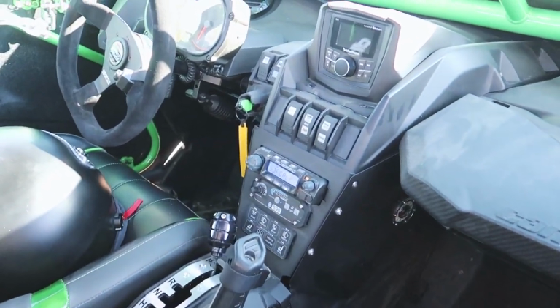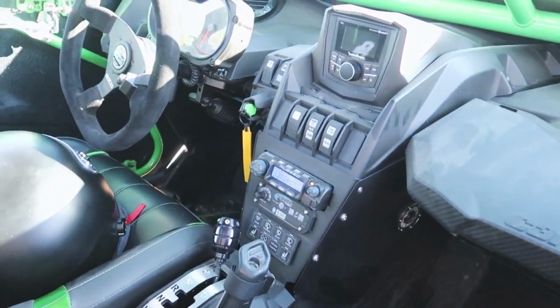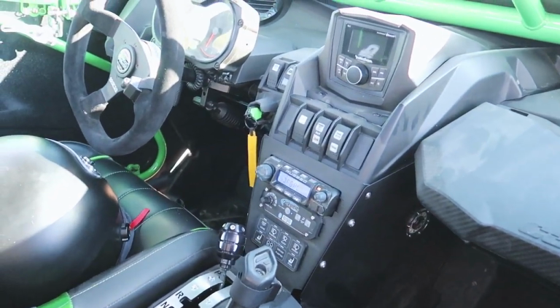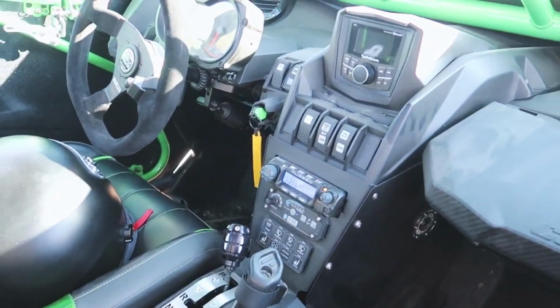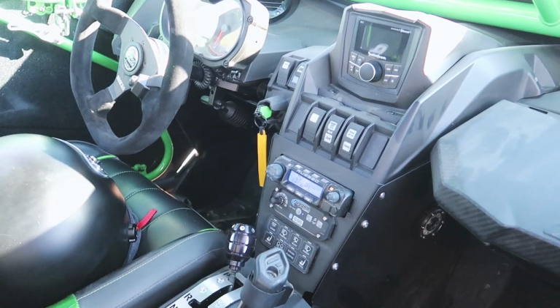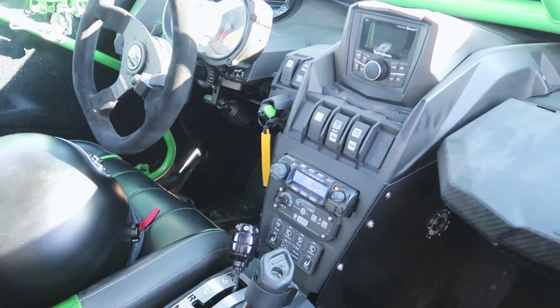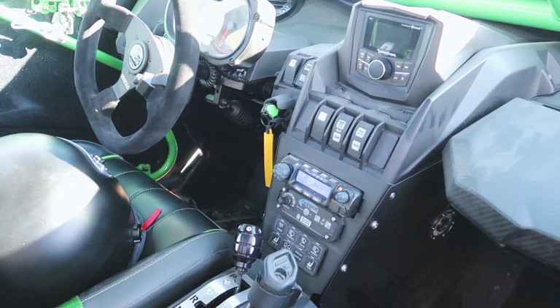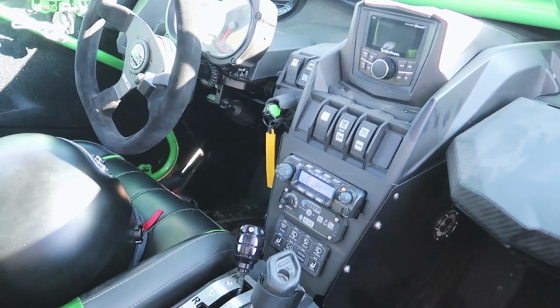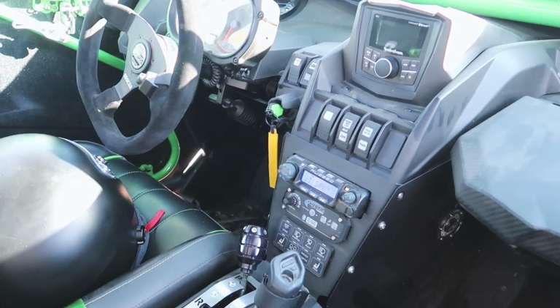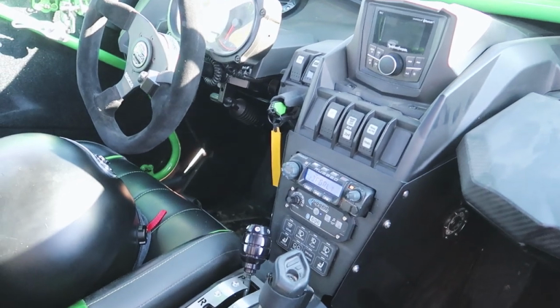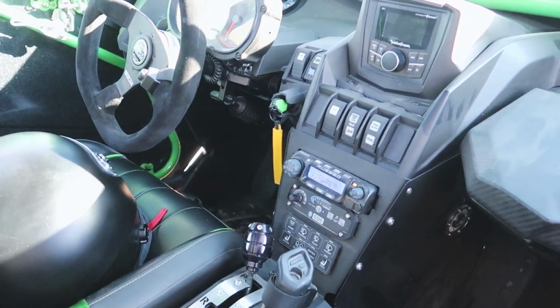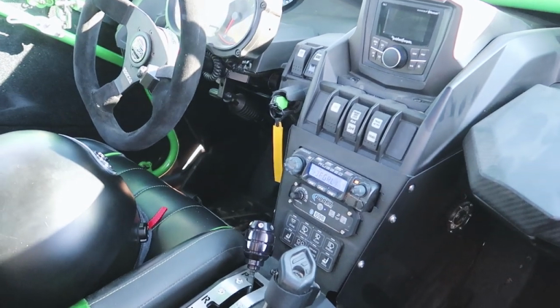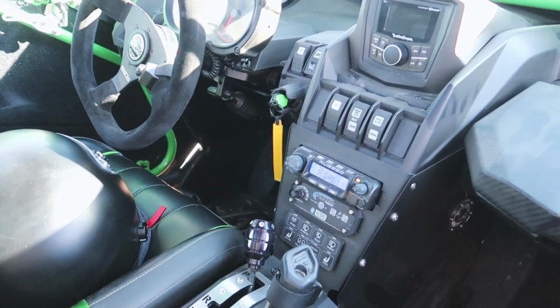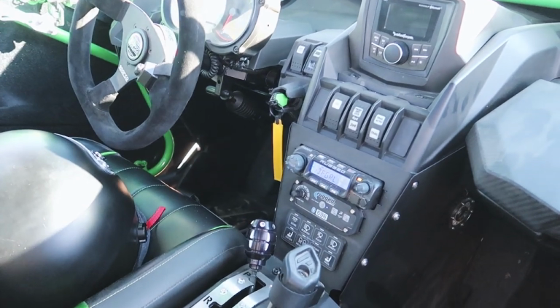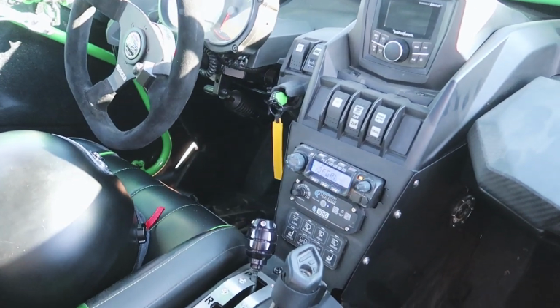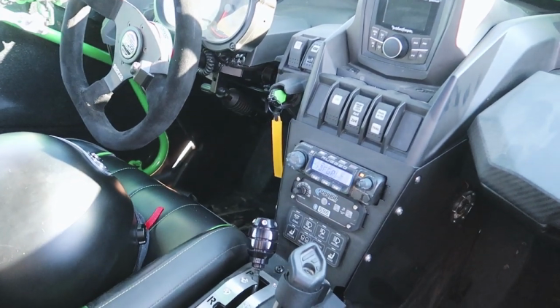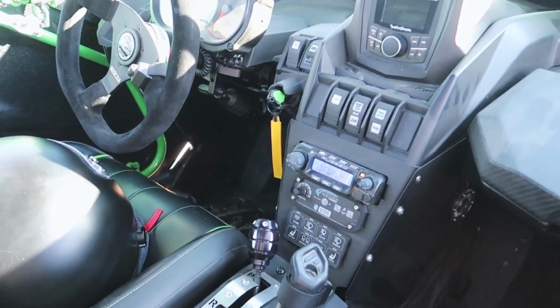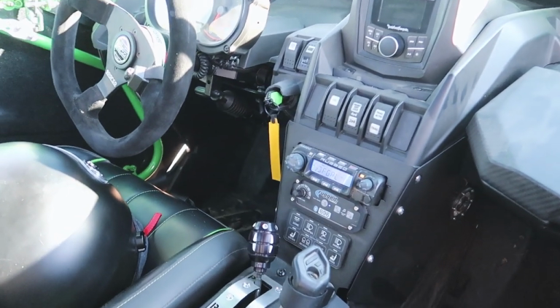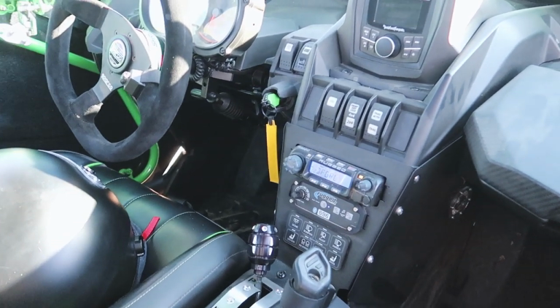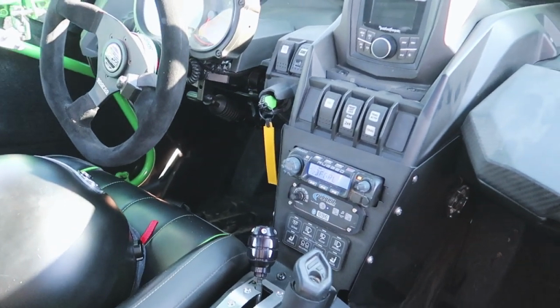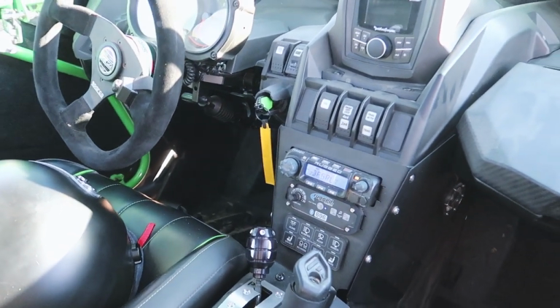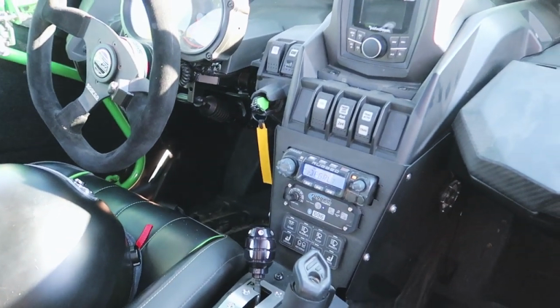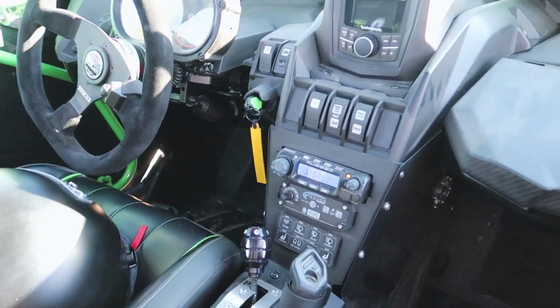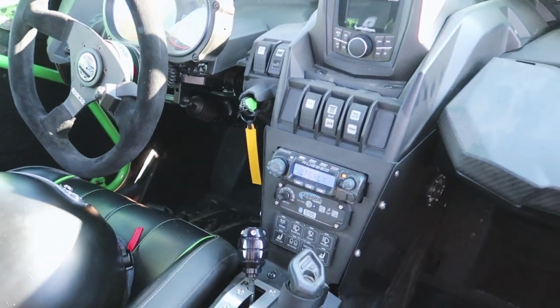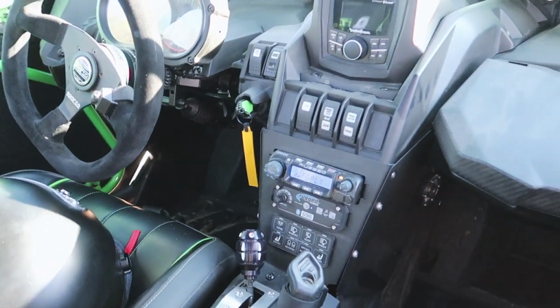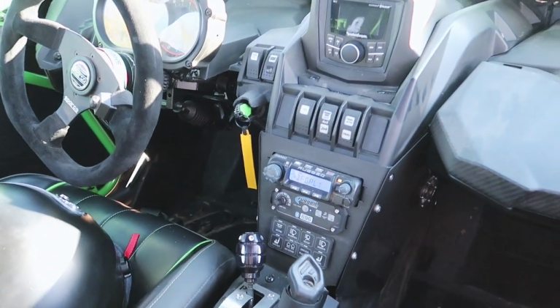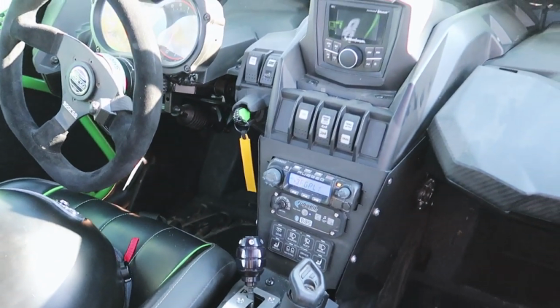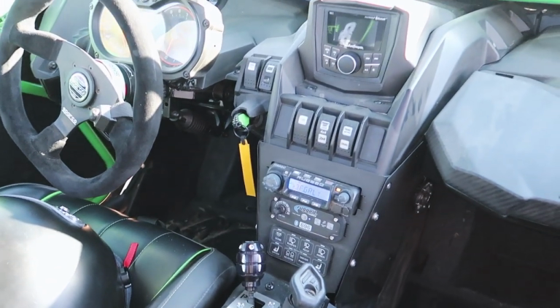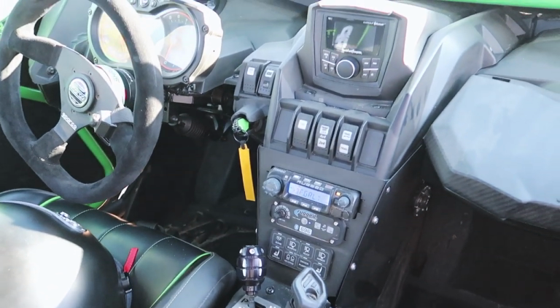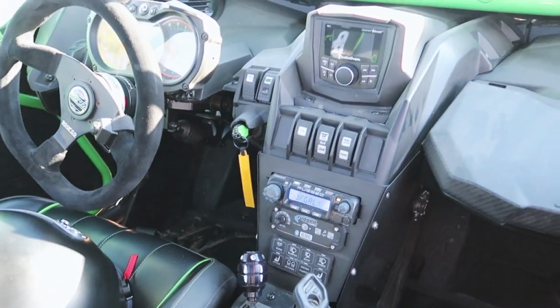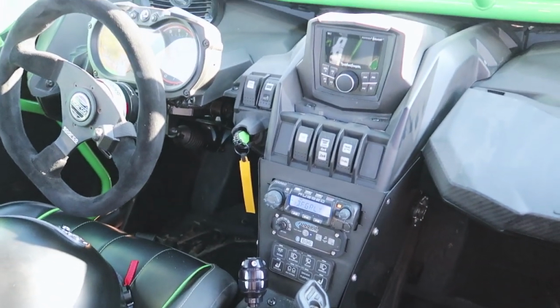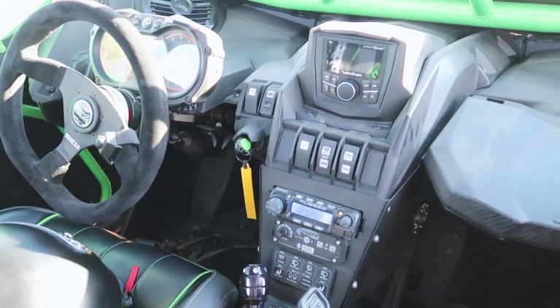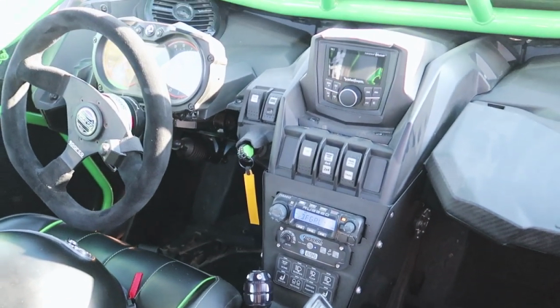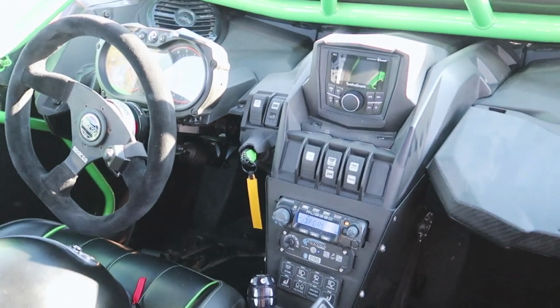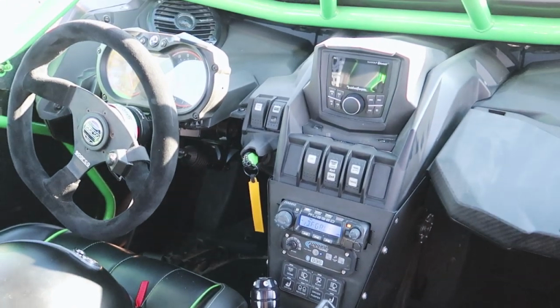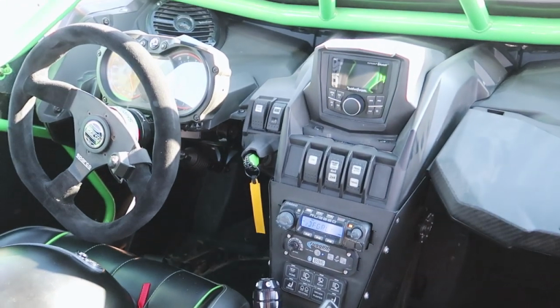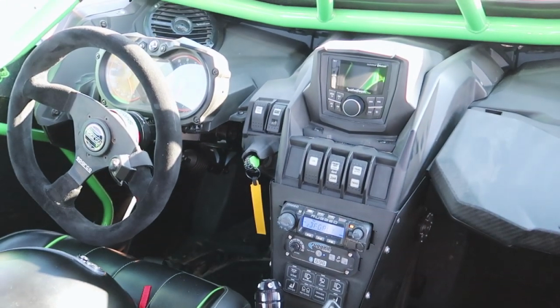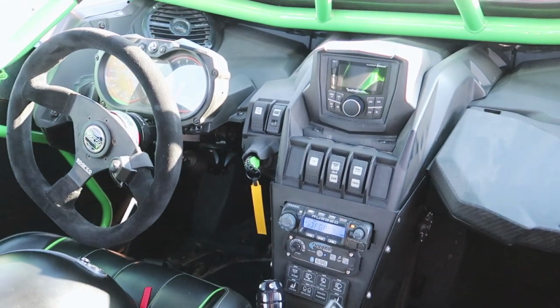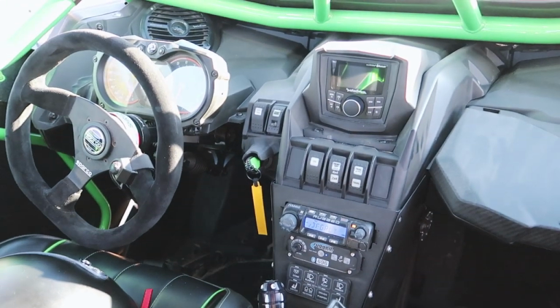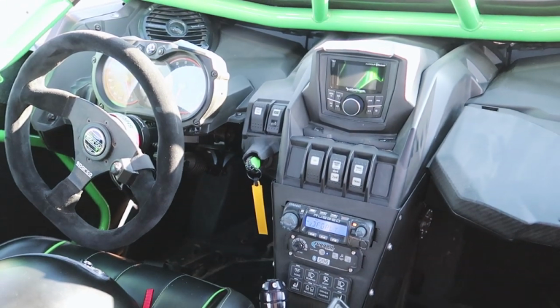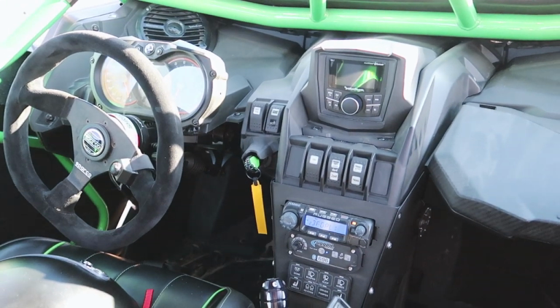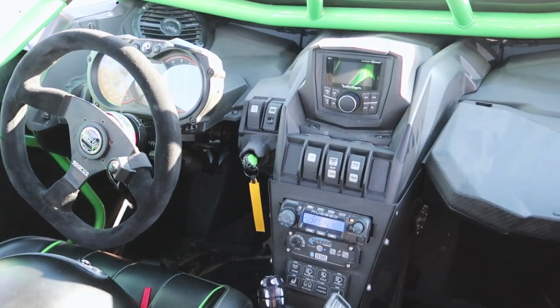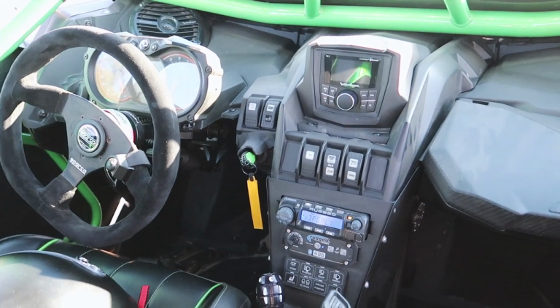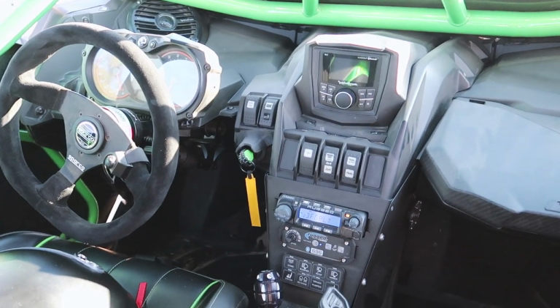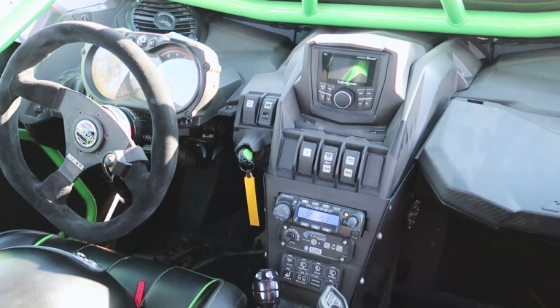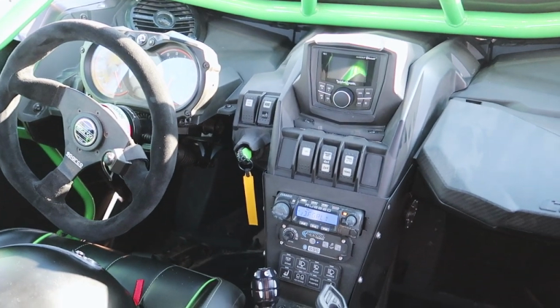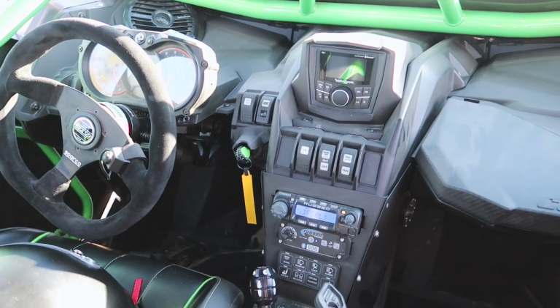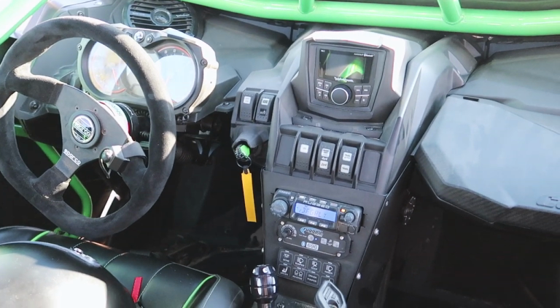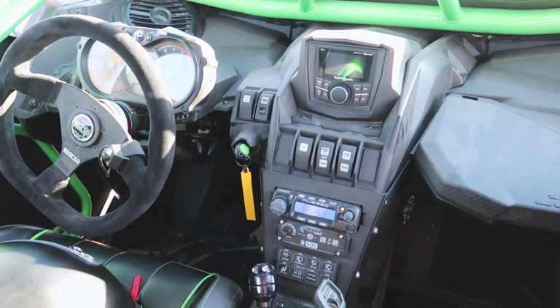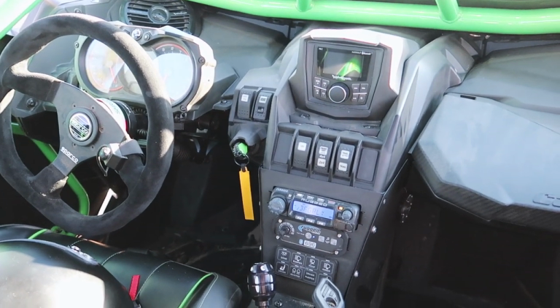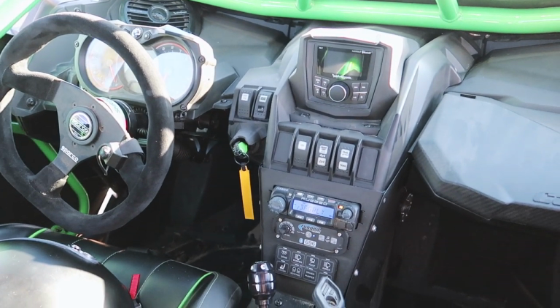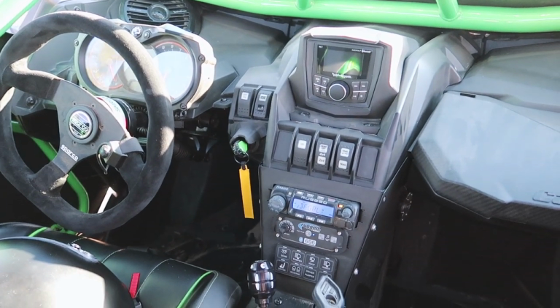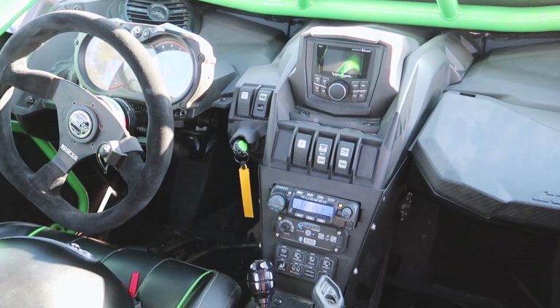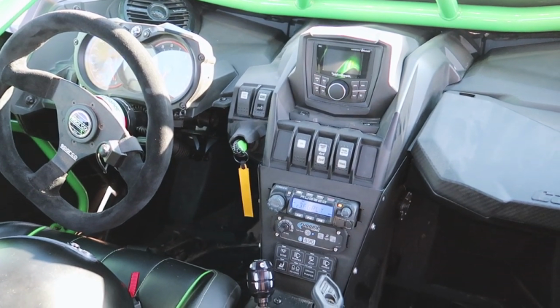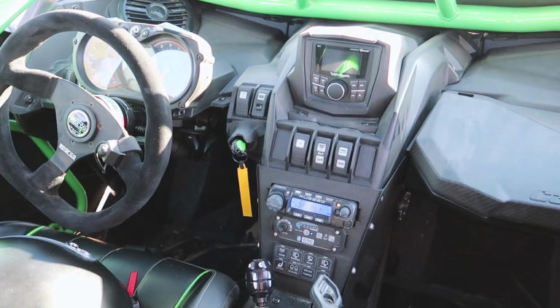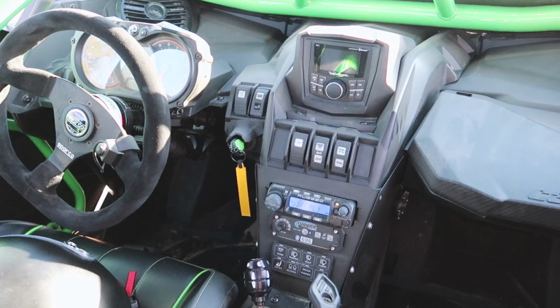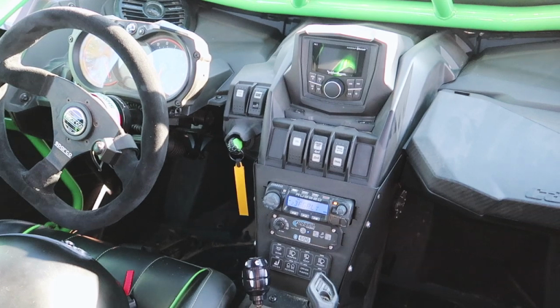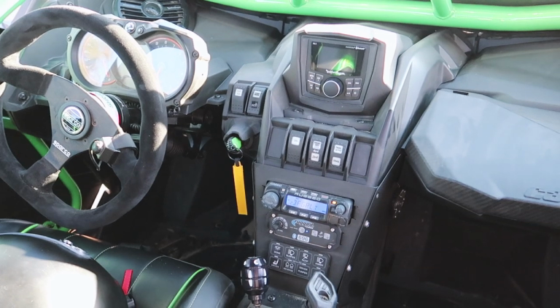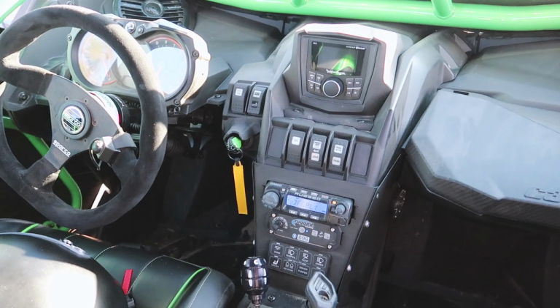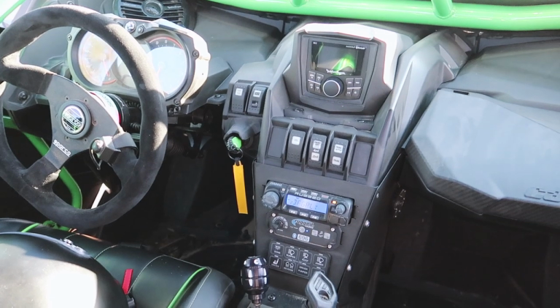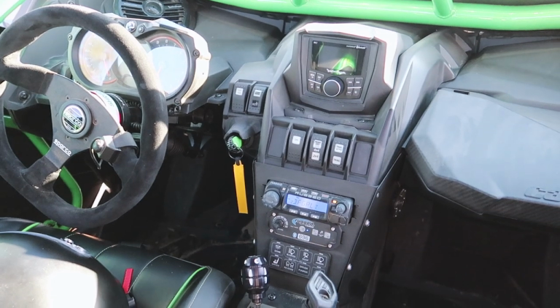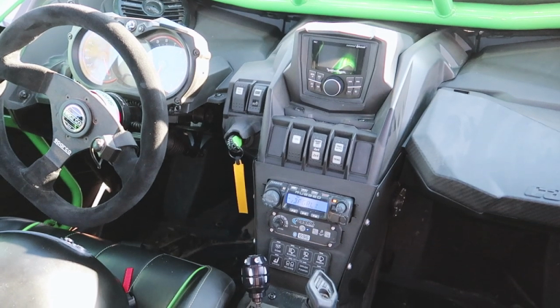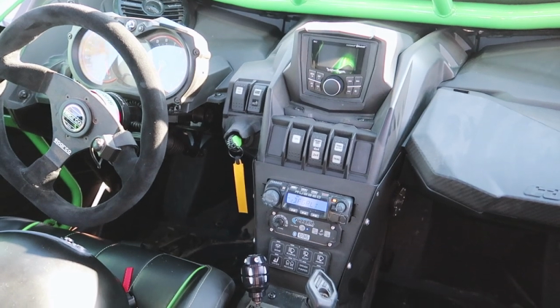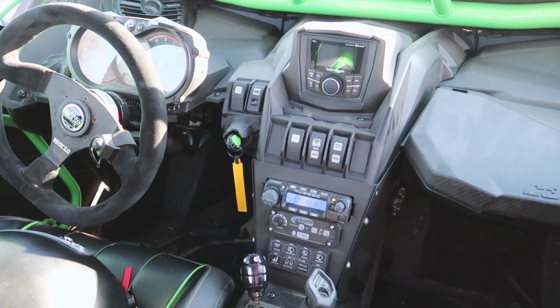The interior is fitted with PRP GT SE seats, their 5.3.2 harnesses, a full Rugged Radios radio system, as well as their M3 carbon pumper system so that they can get fresh air.